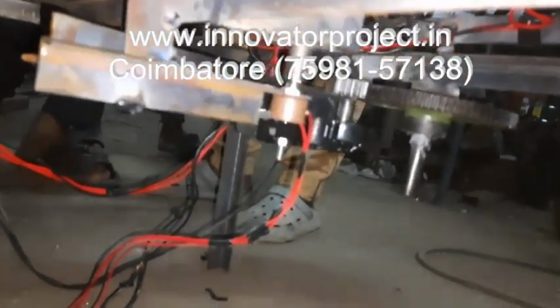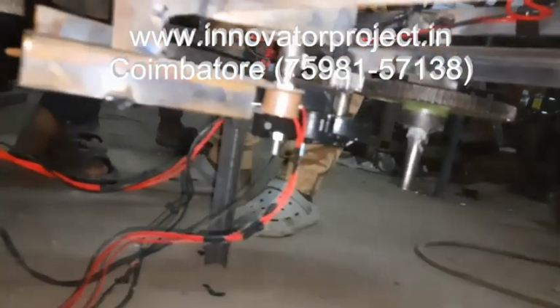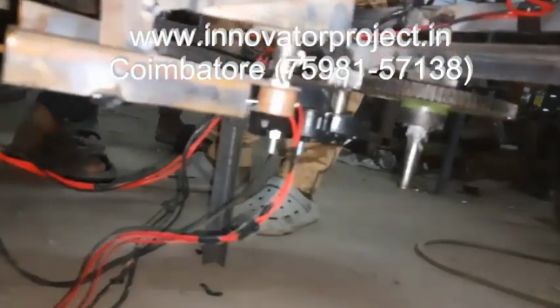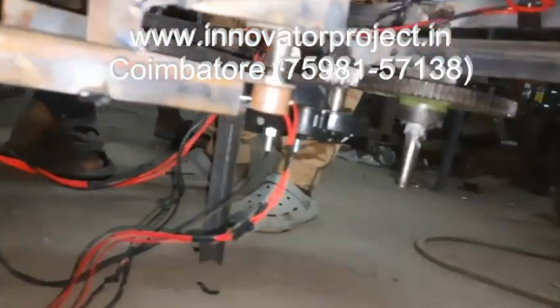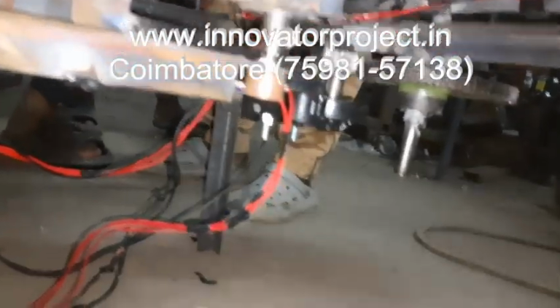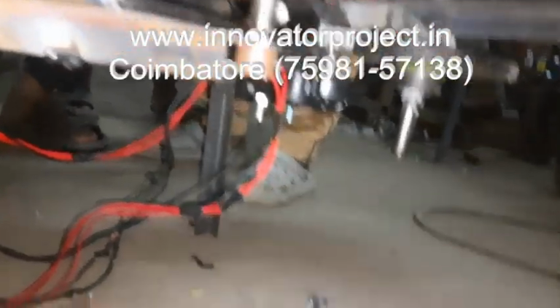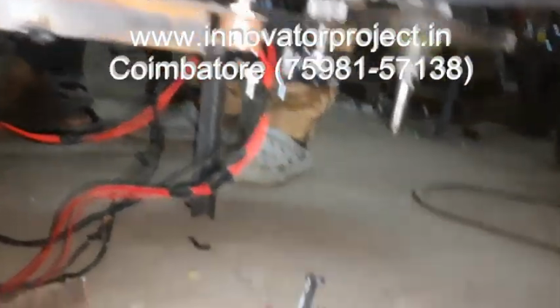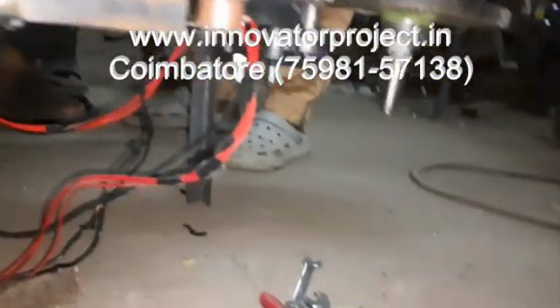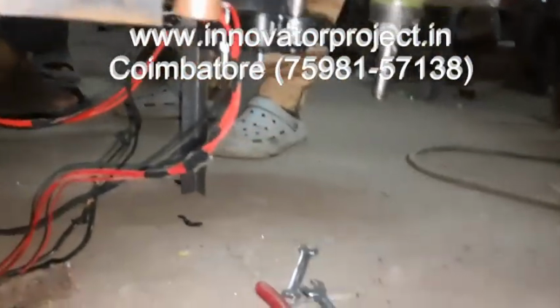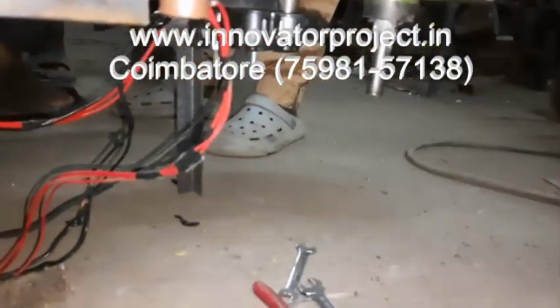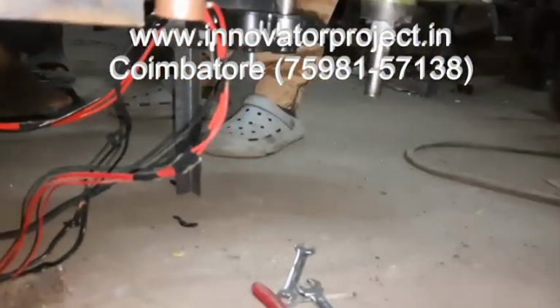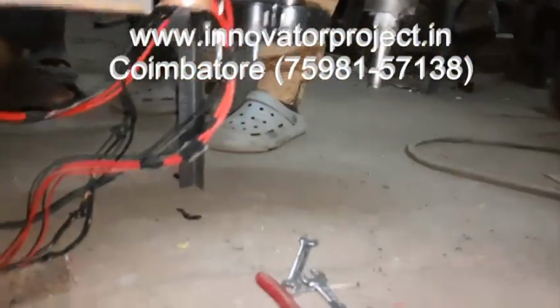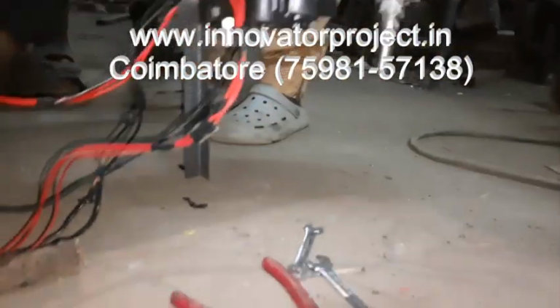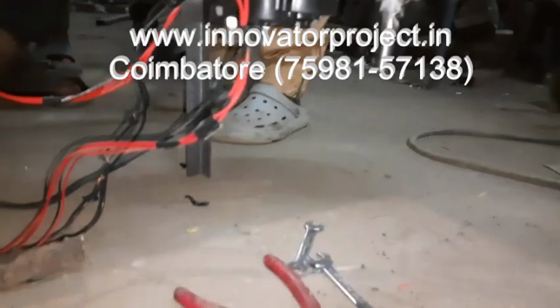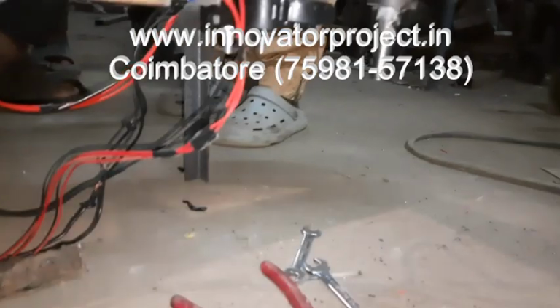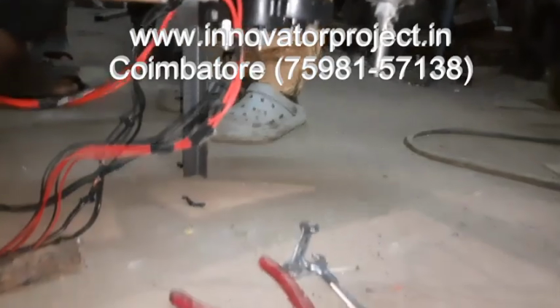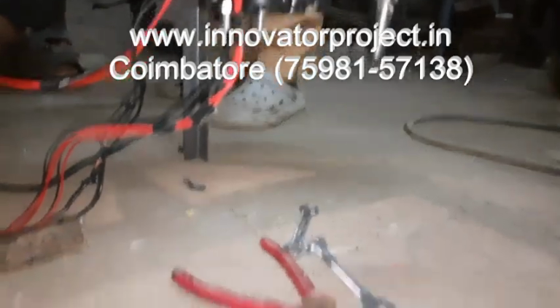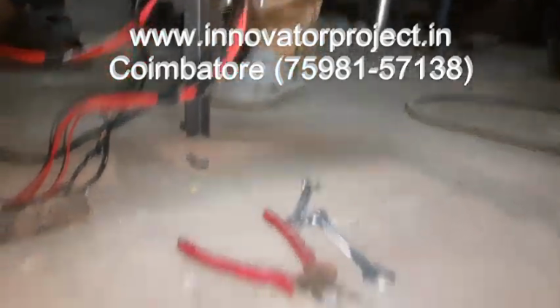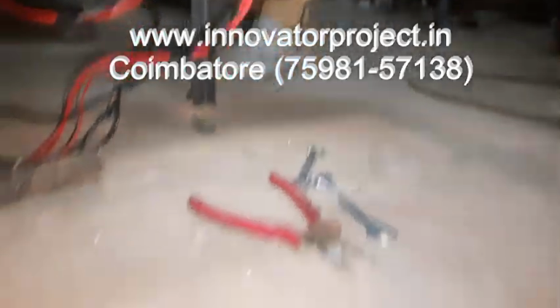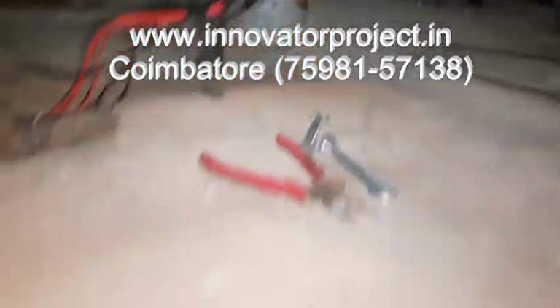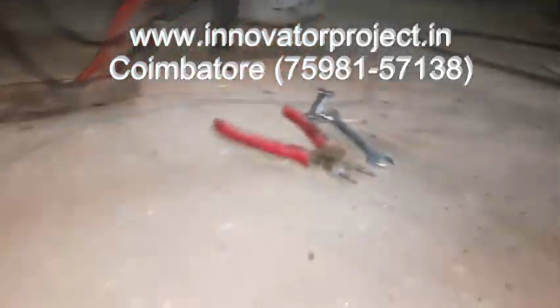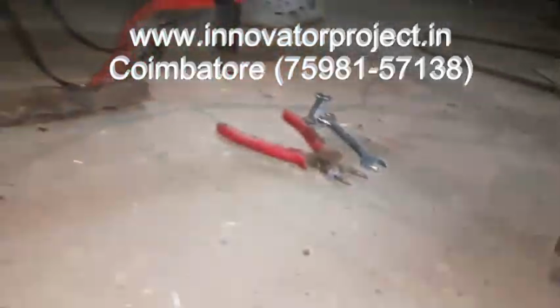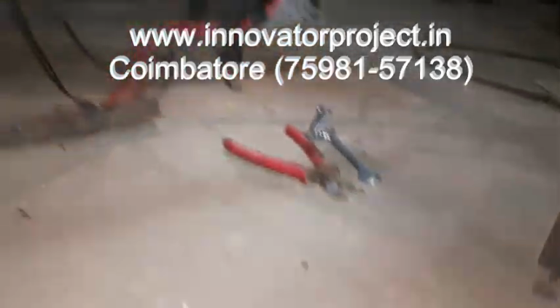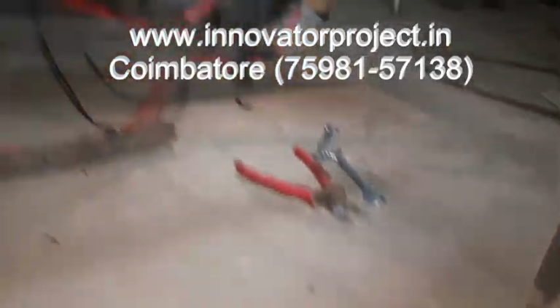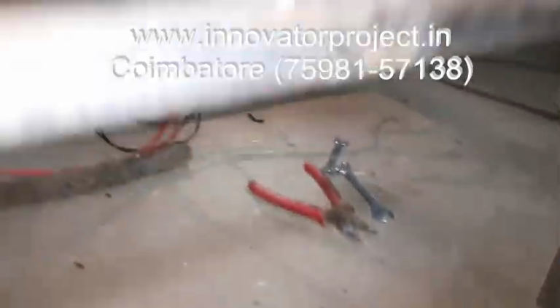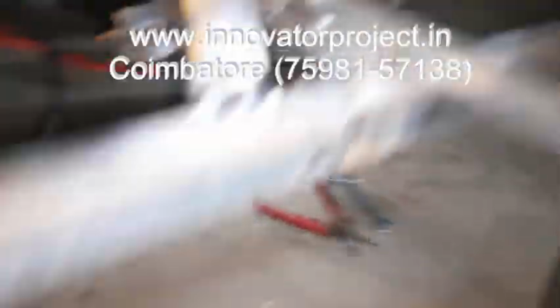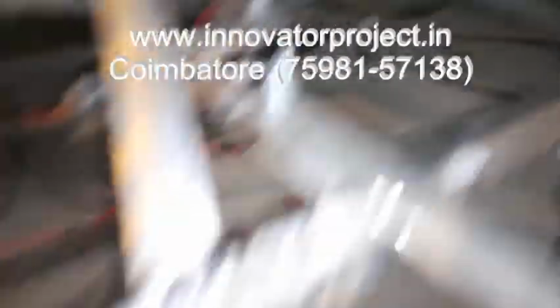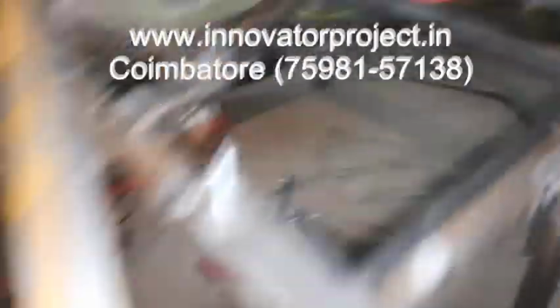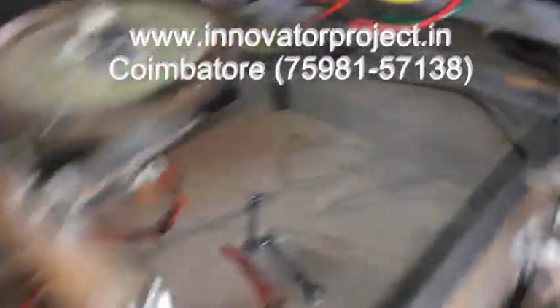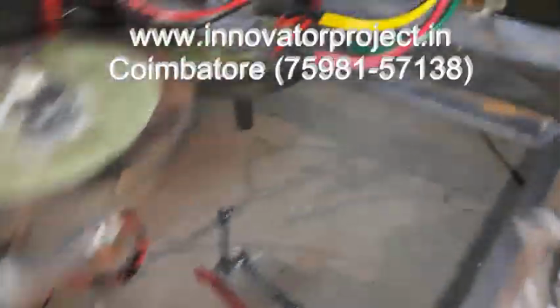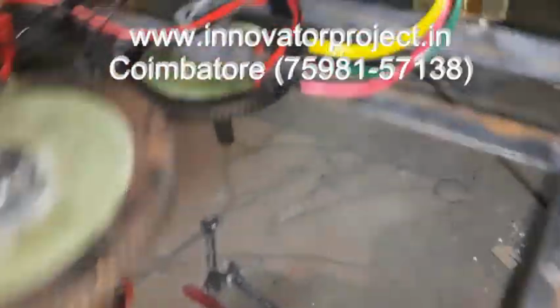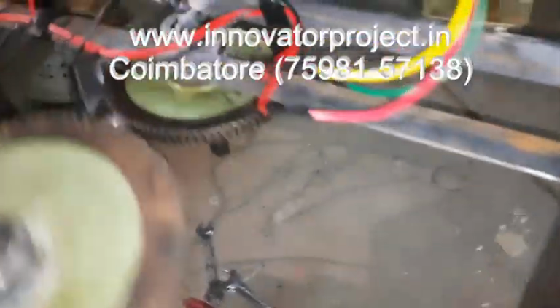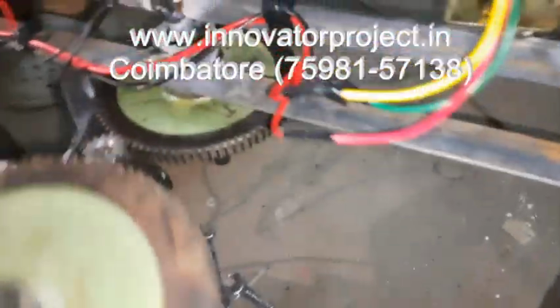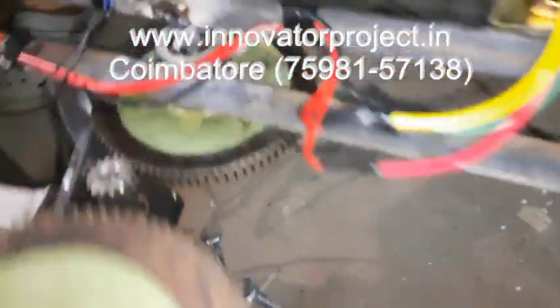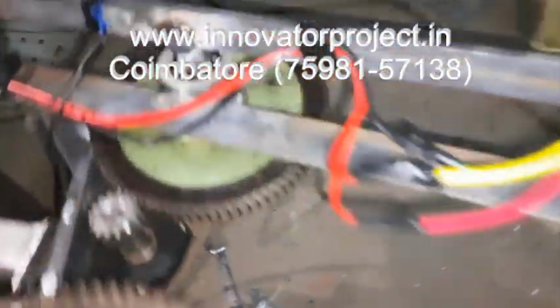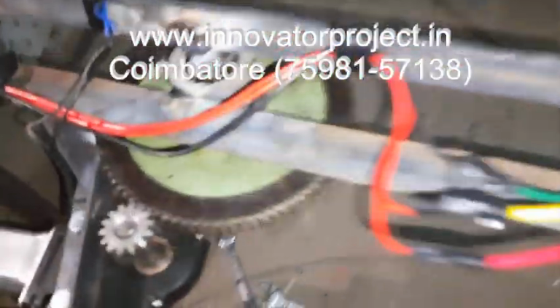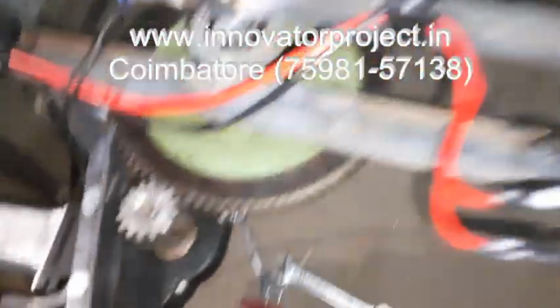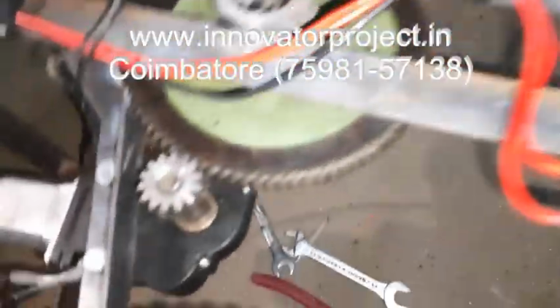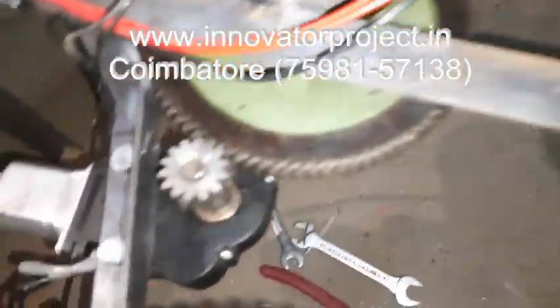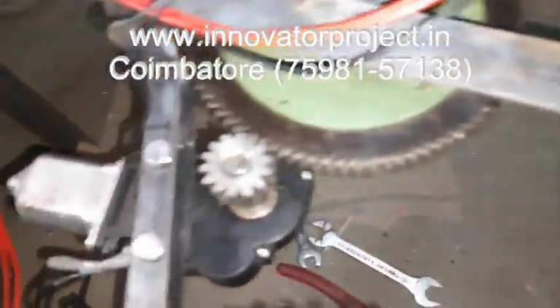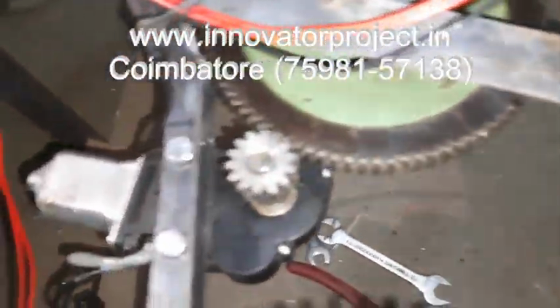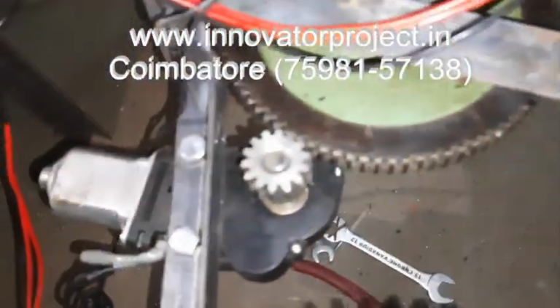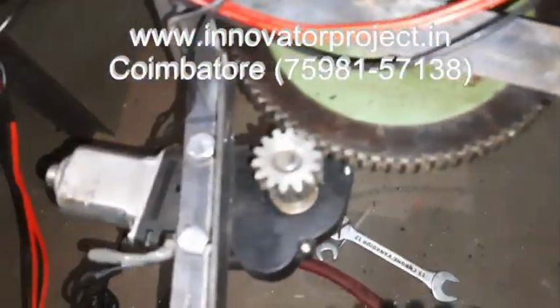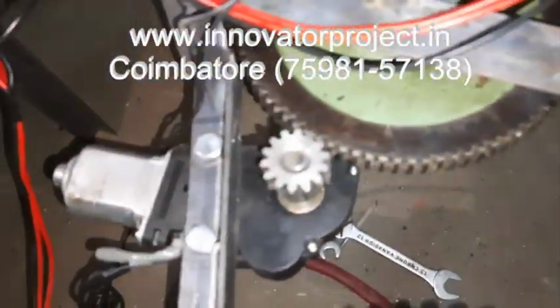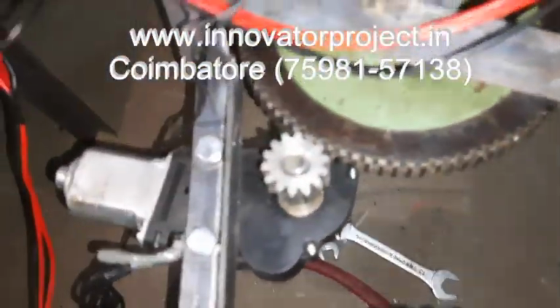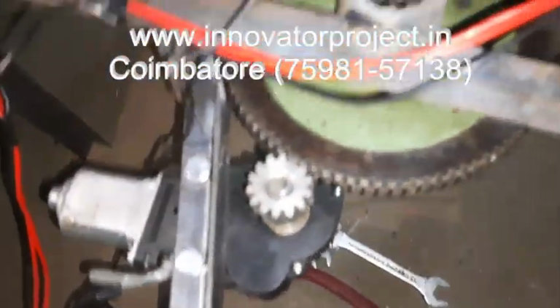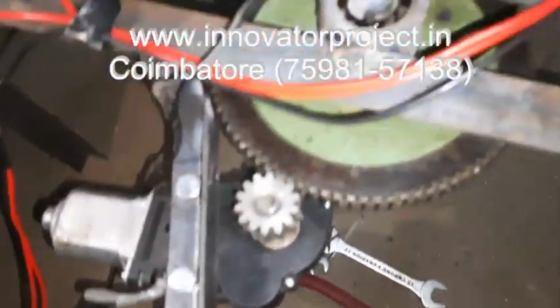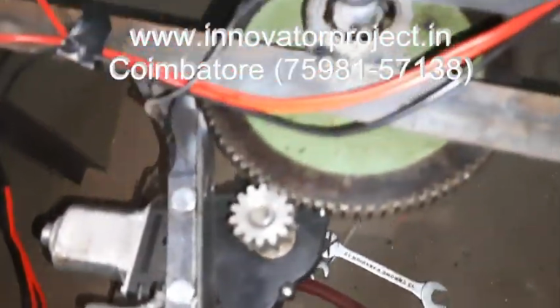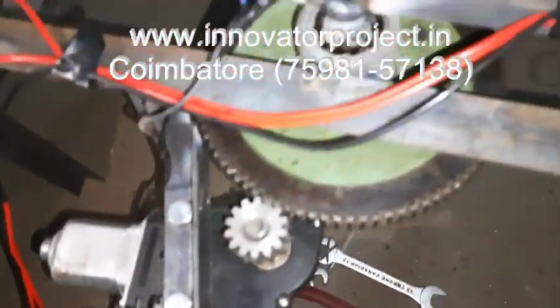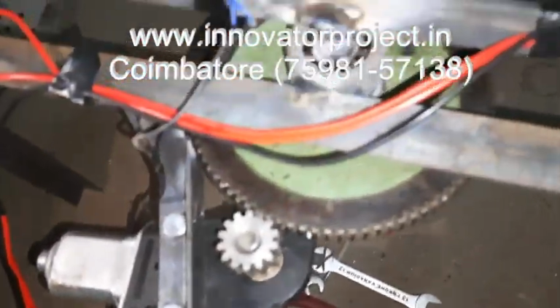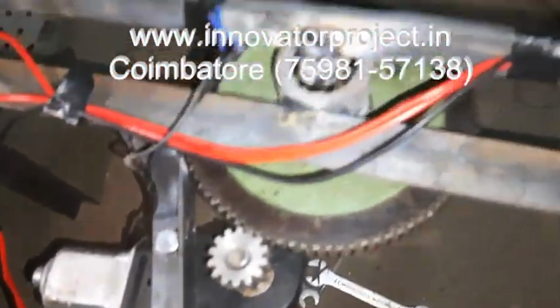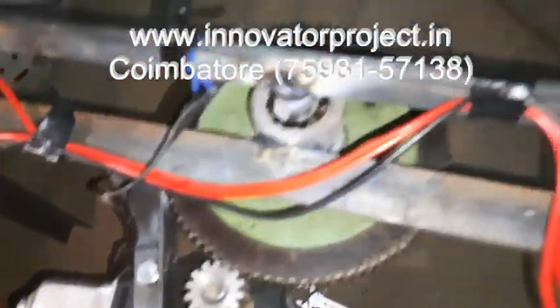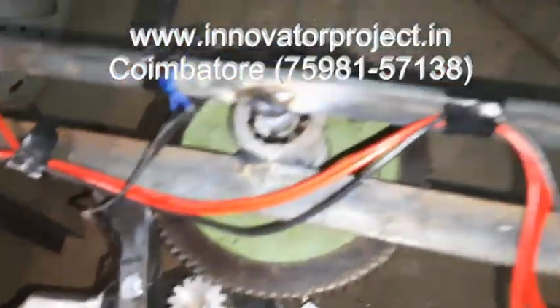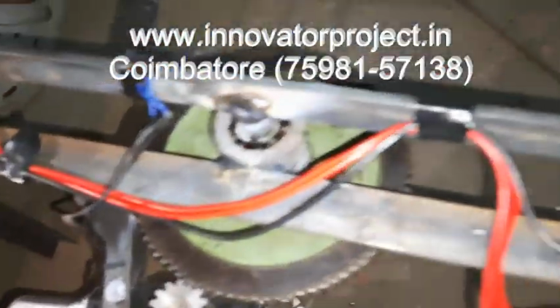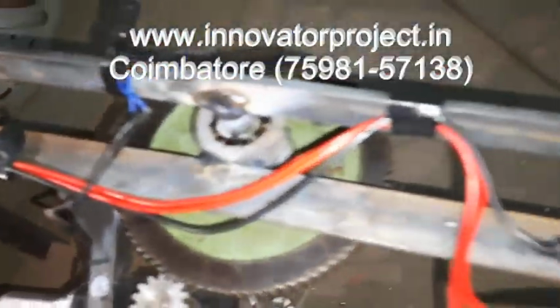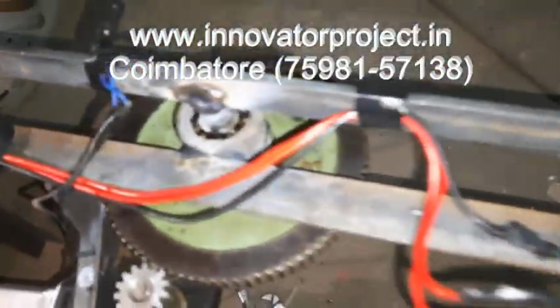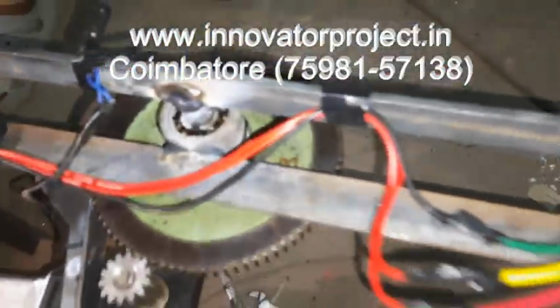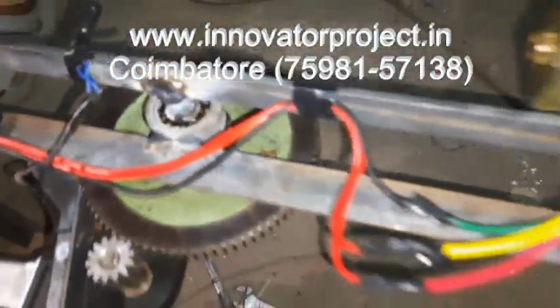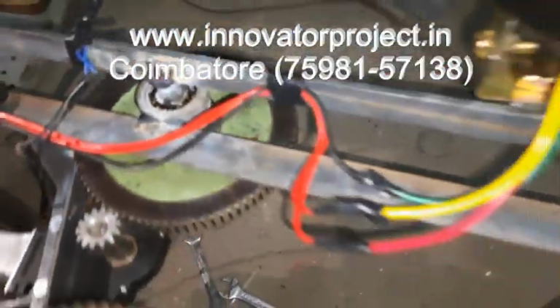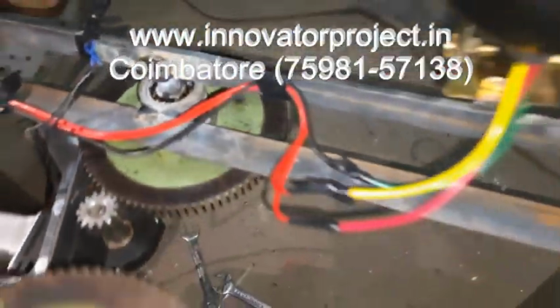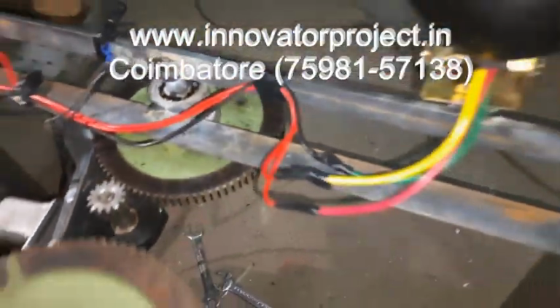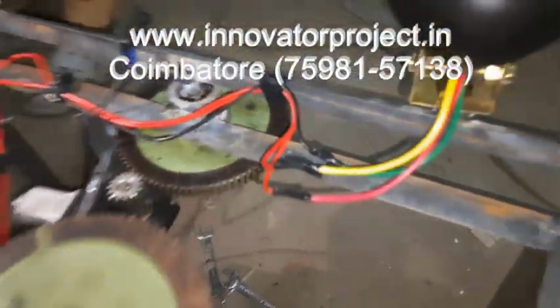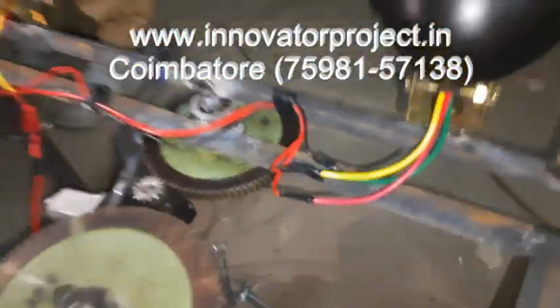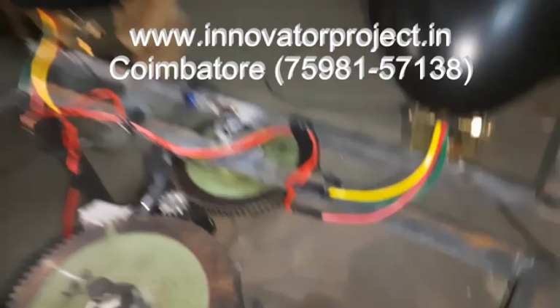This is a DC motor. This is a steering motor: 12 volt, 90 volt, 60 rpm. This is a permanent magnet. This is a worm gear motor.